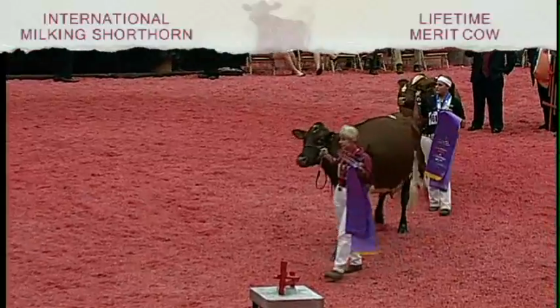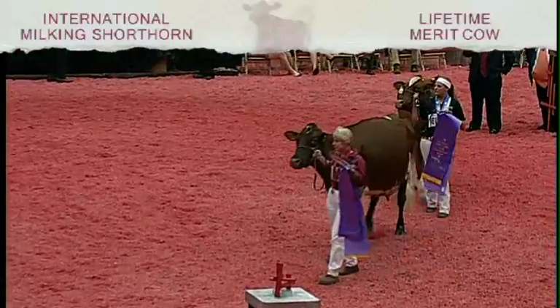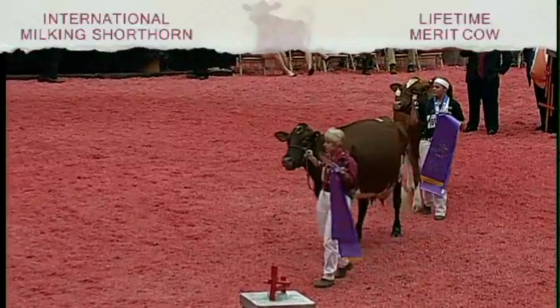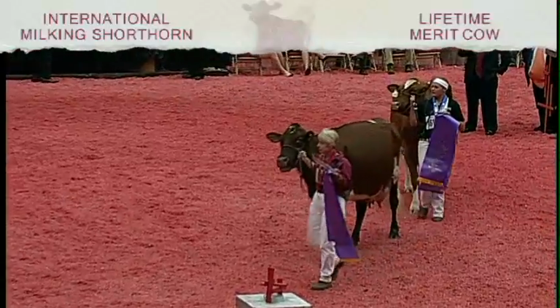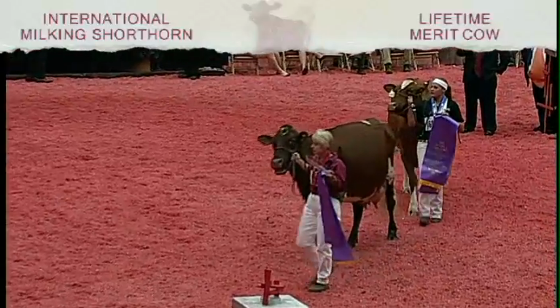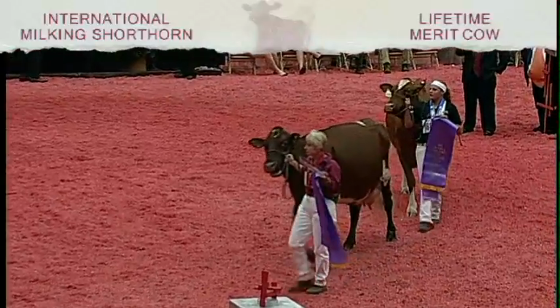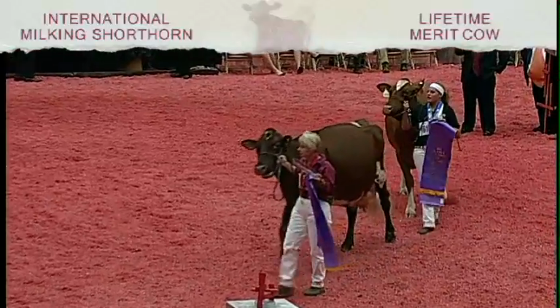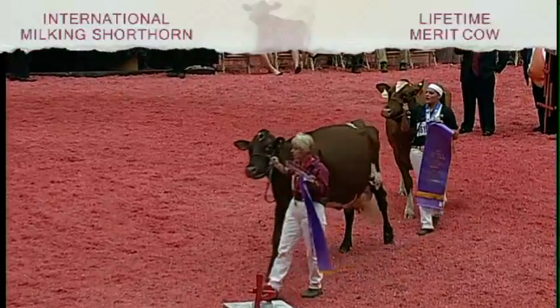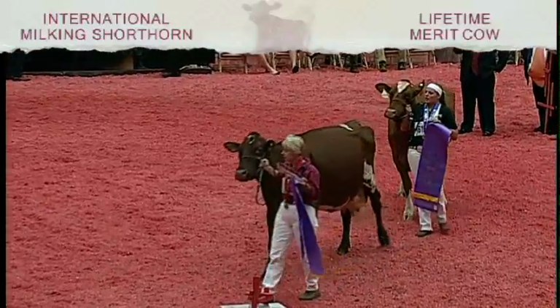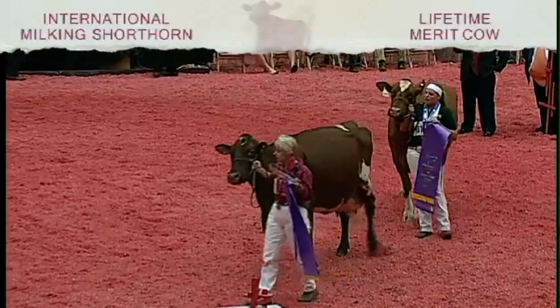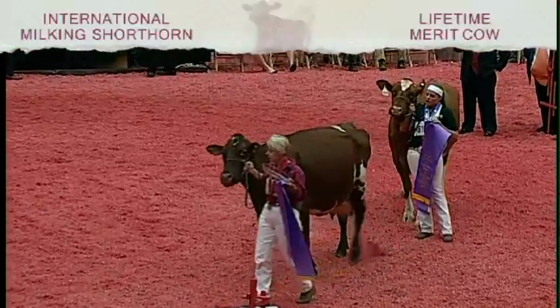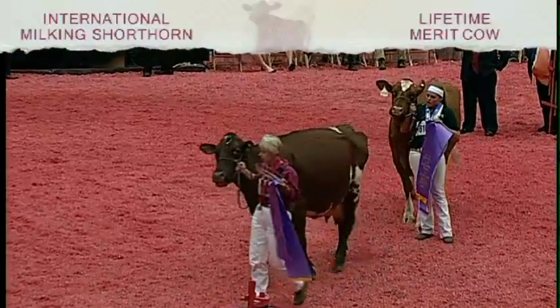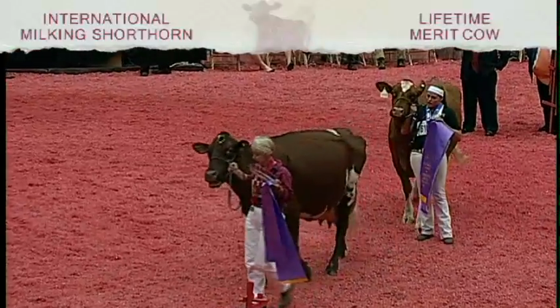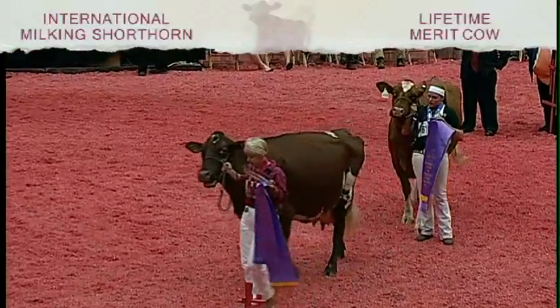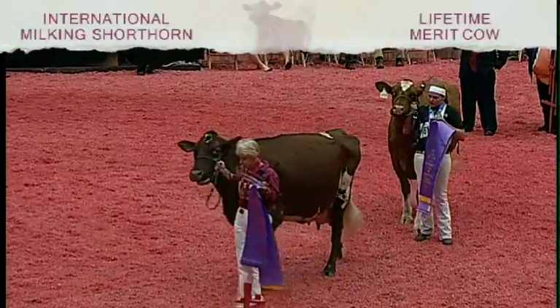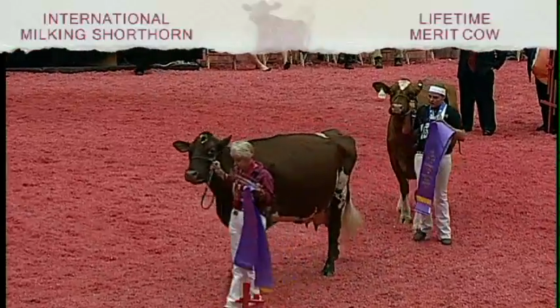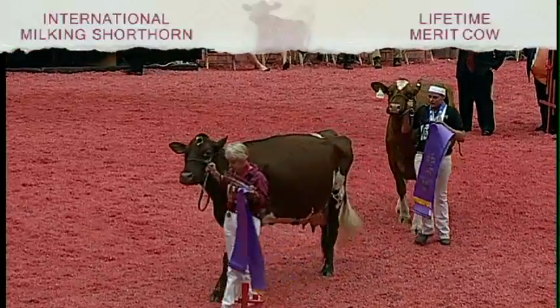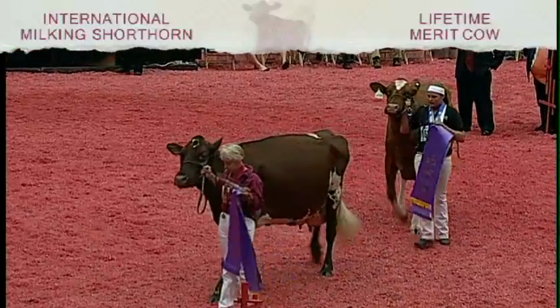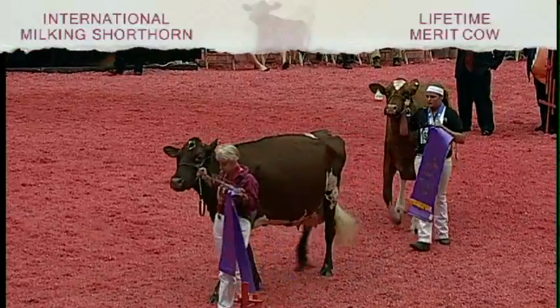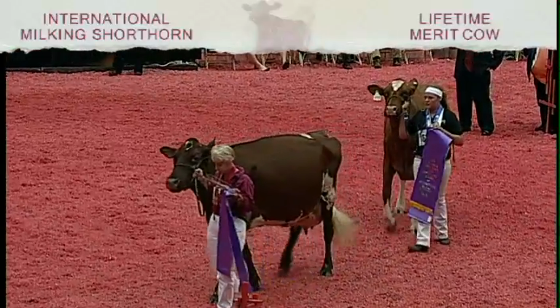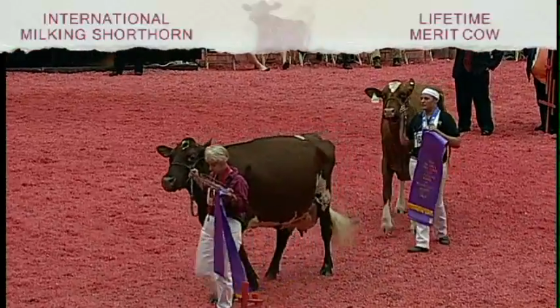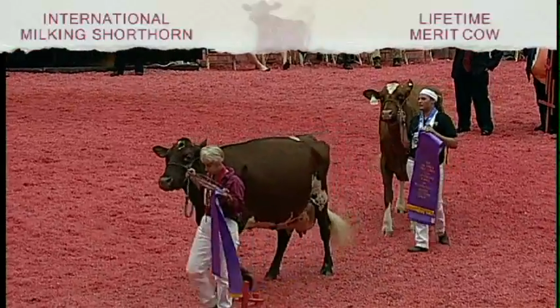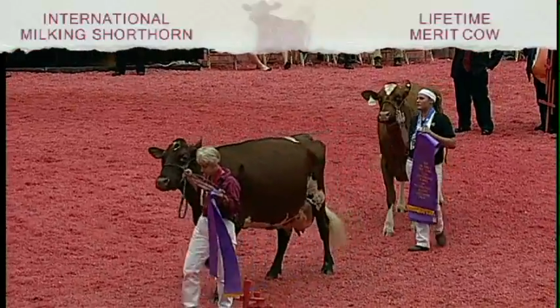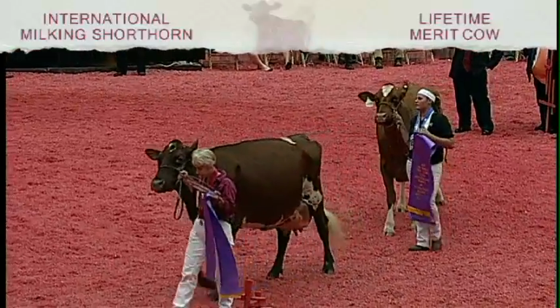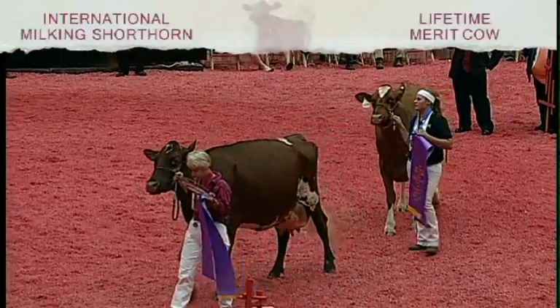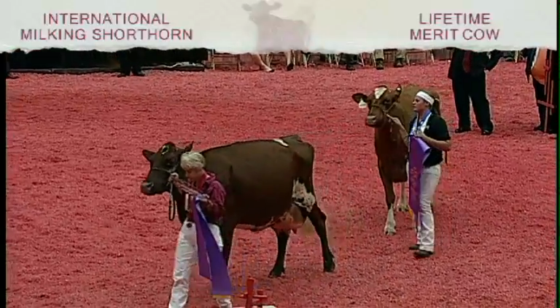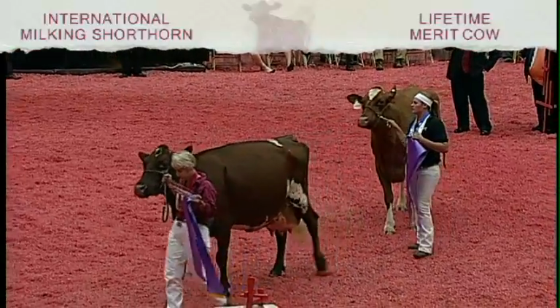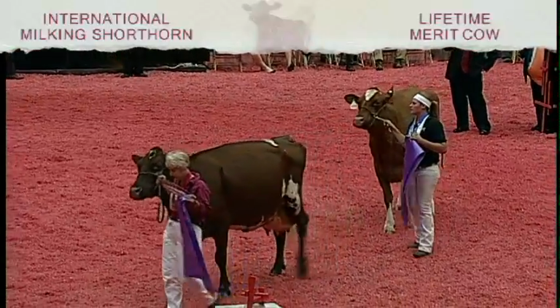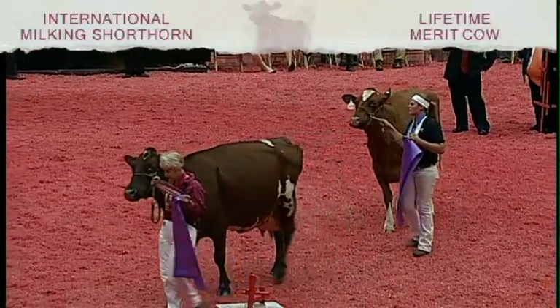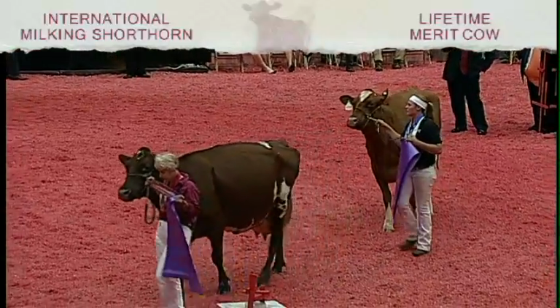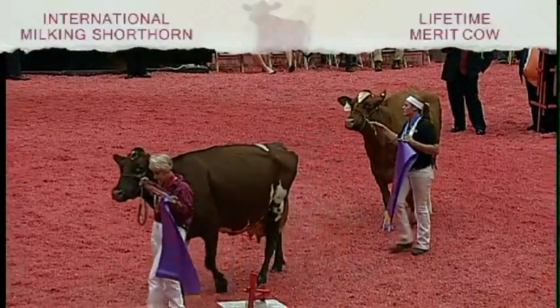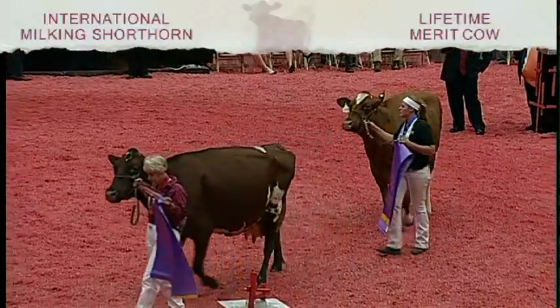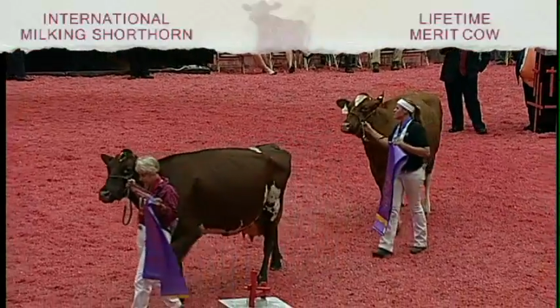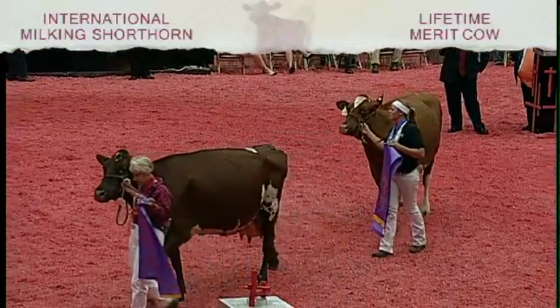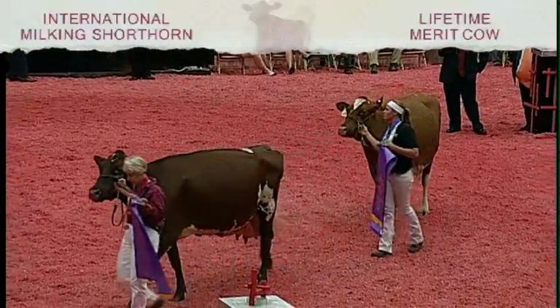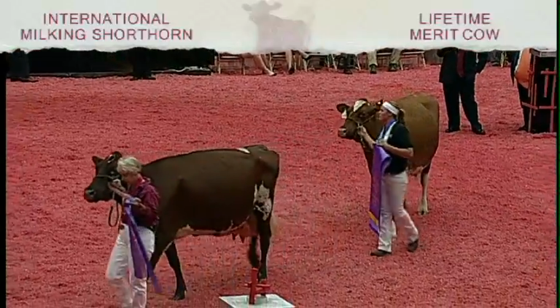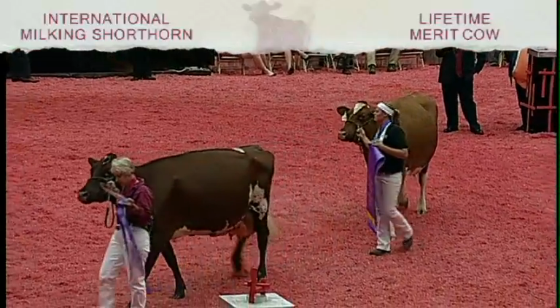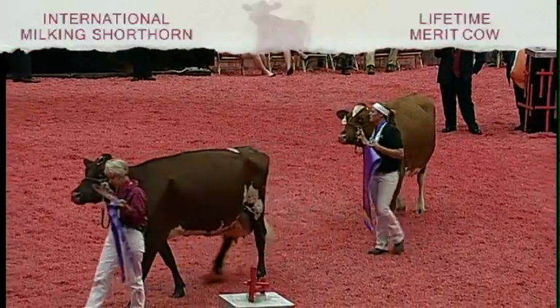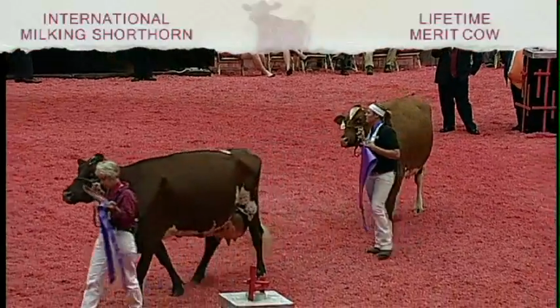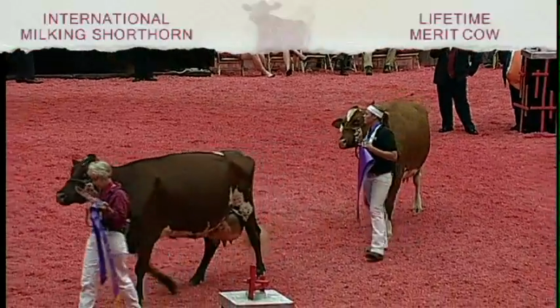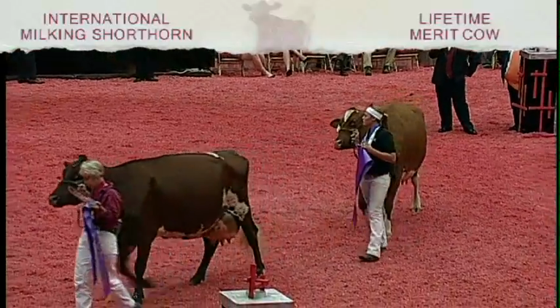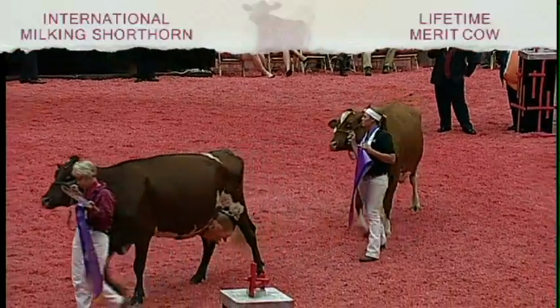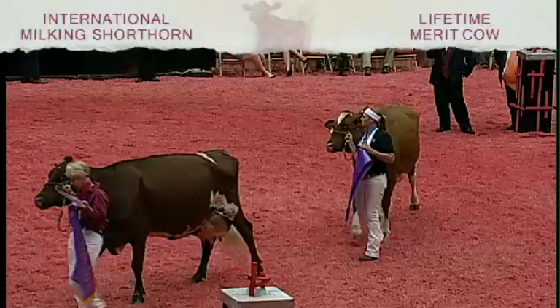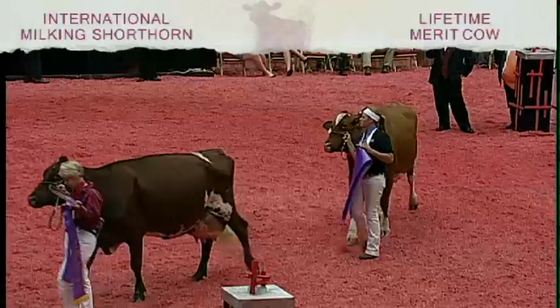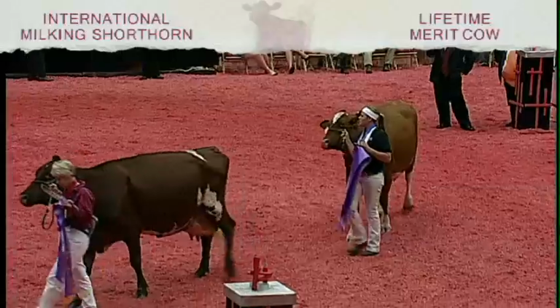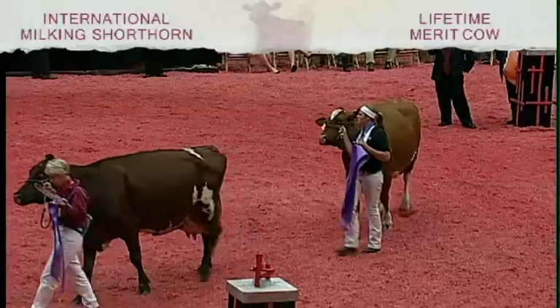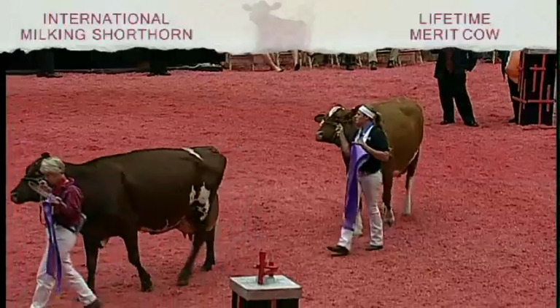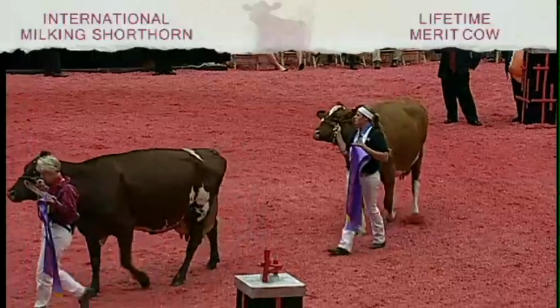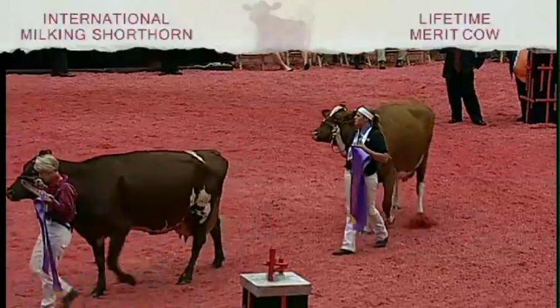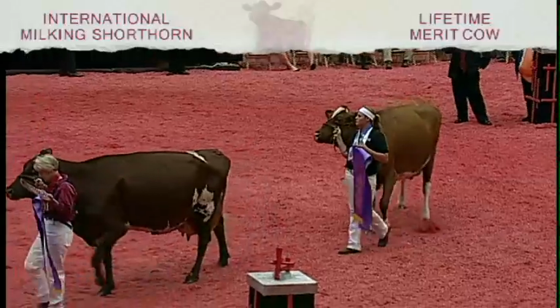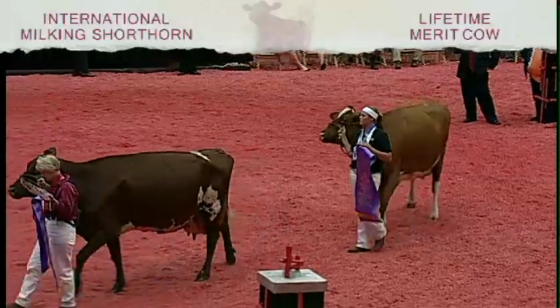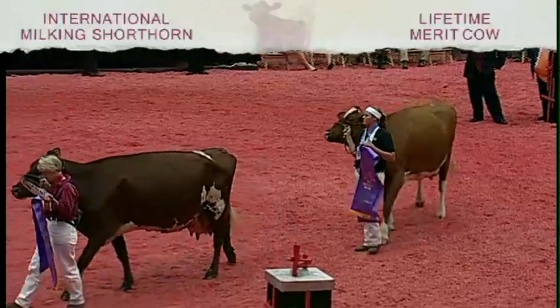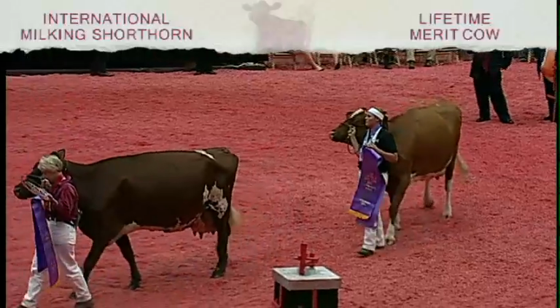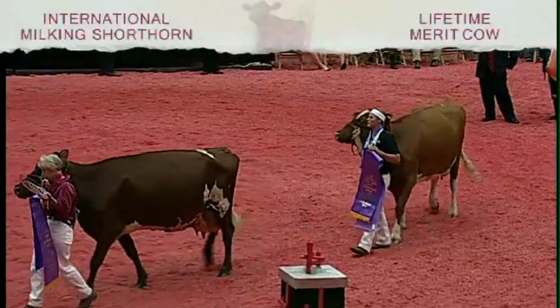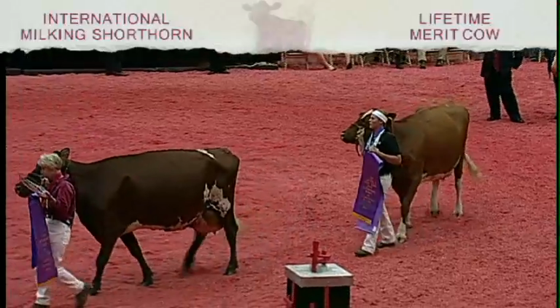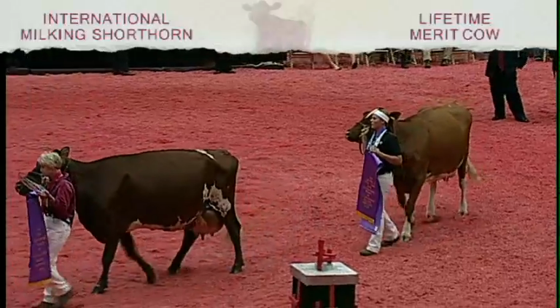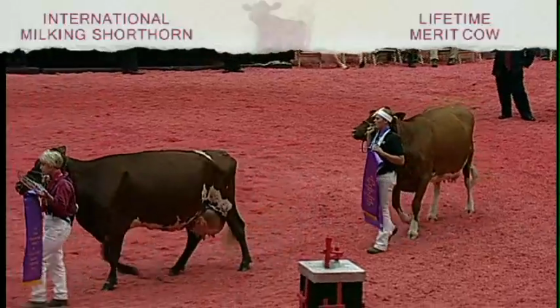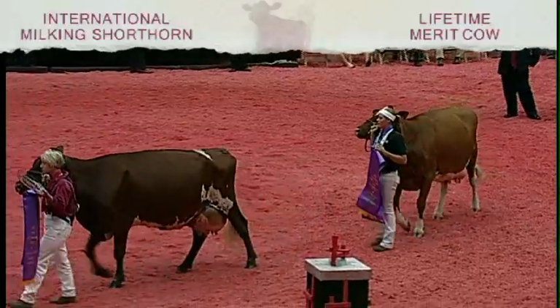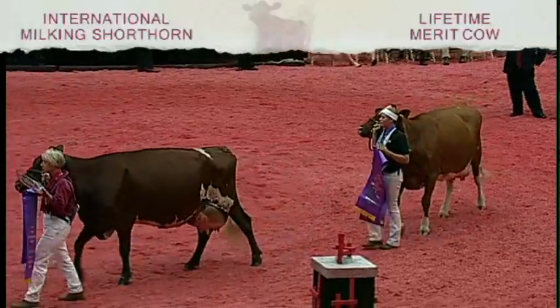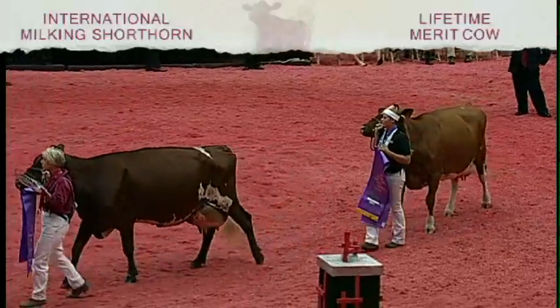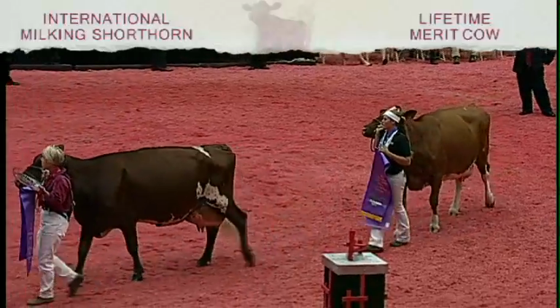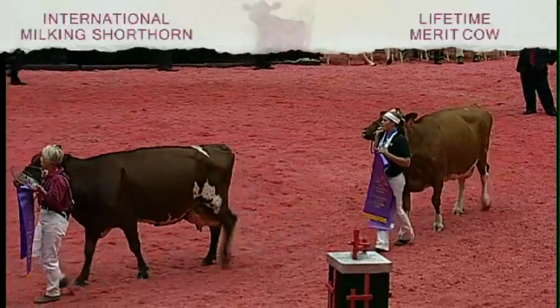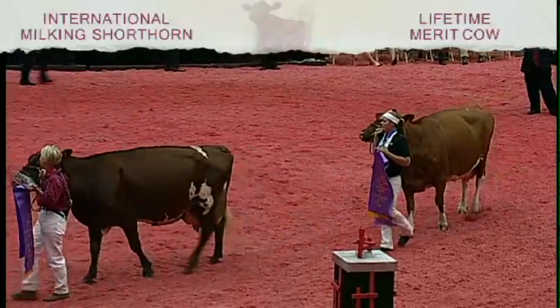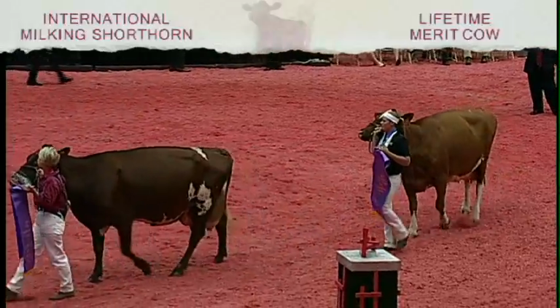Cow in third, big, square, powerful cow, just too stale and just not — she ran into deep water in this class.